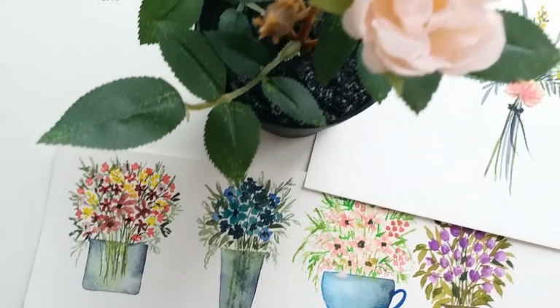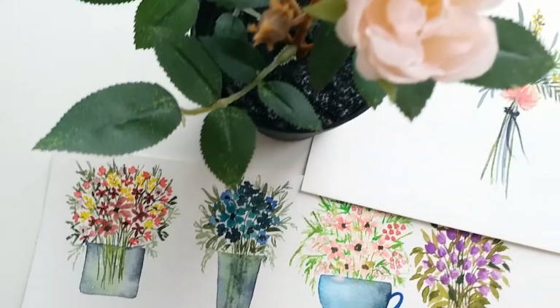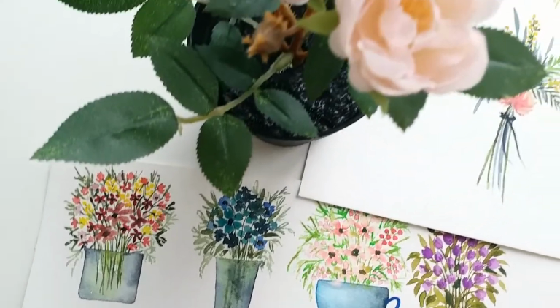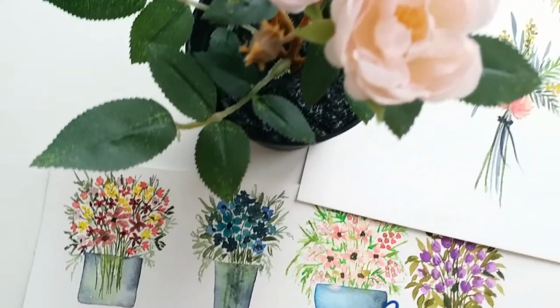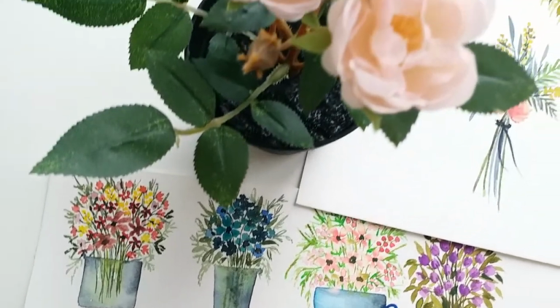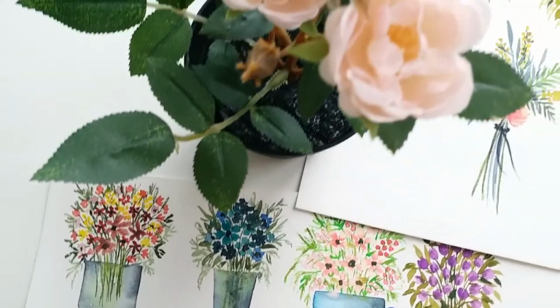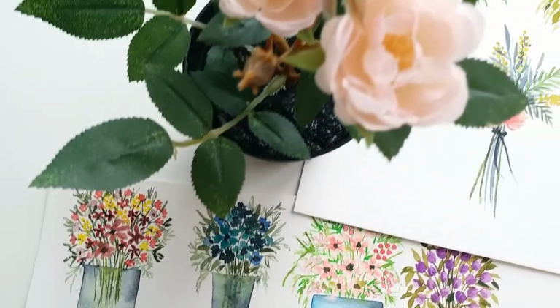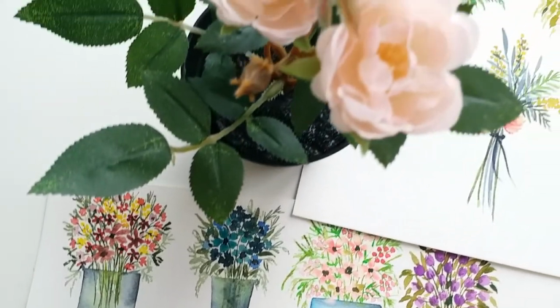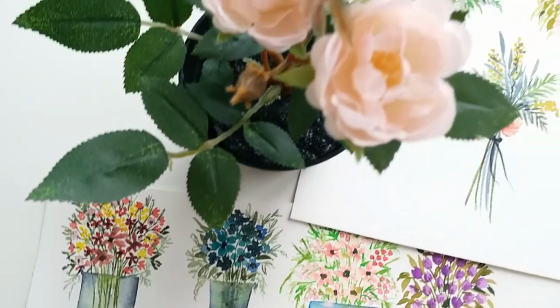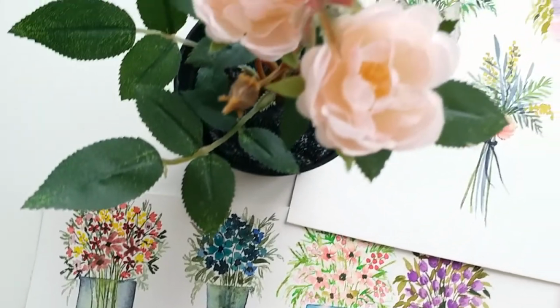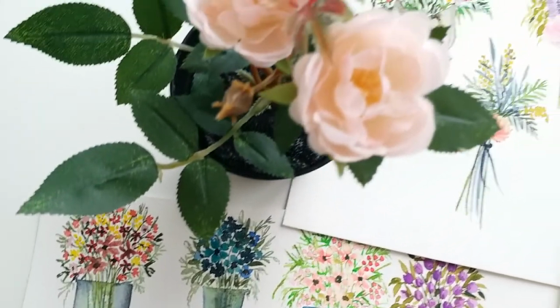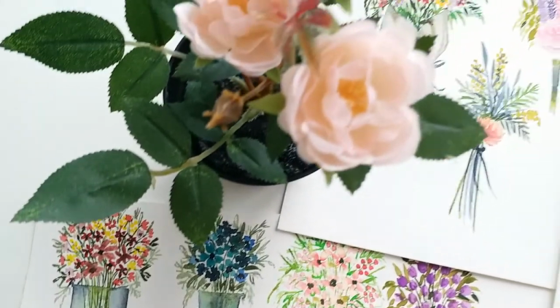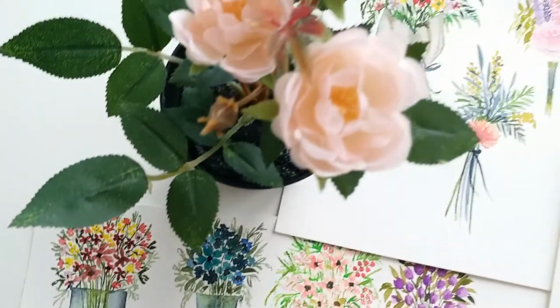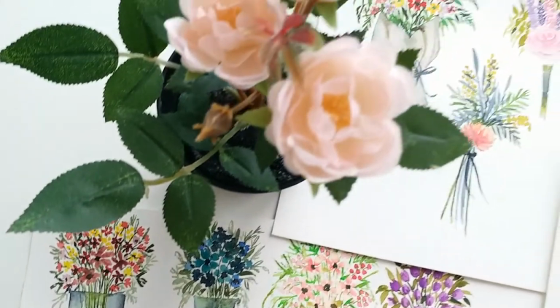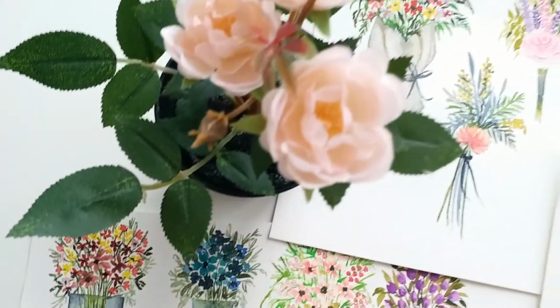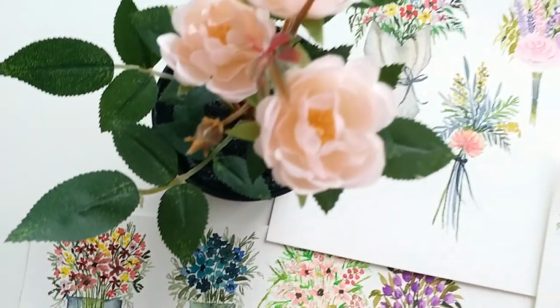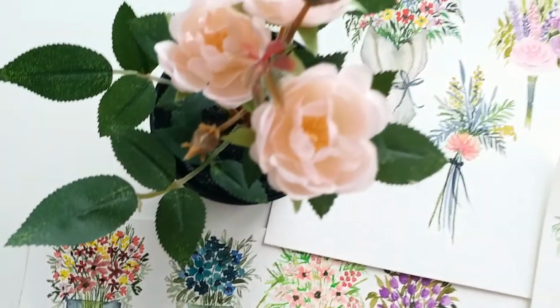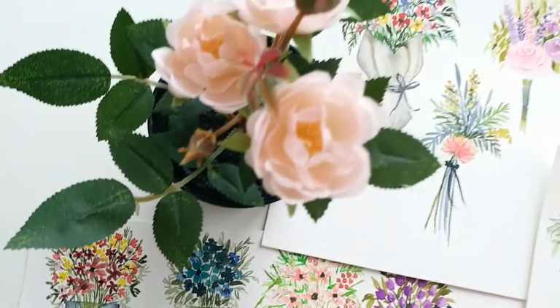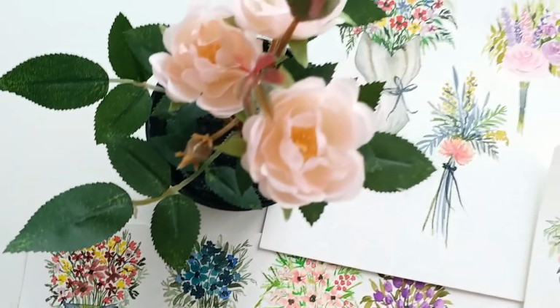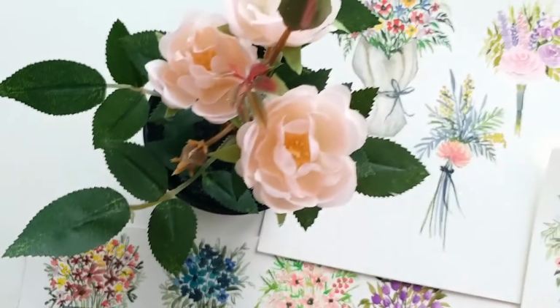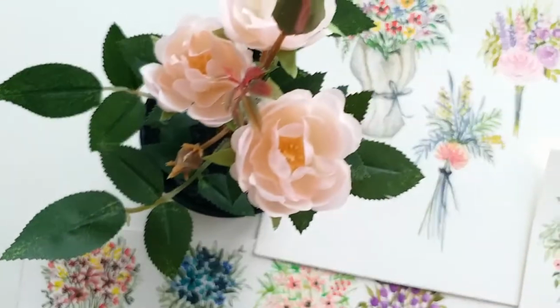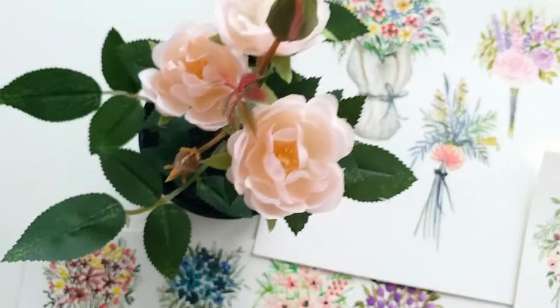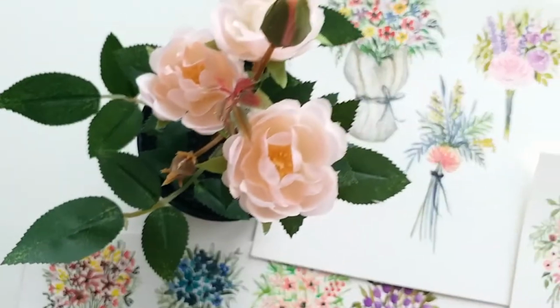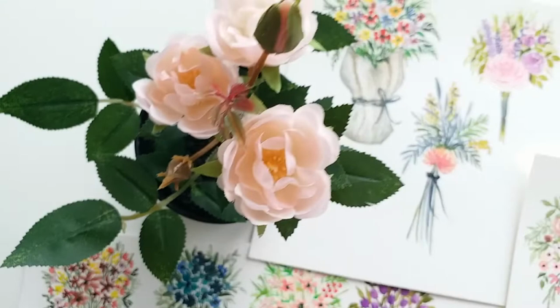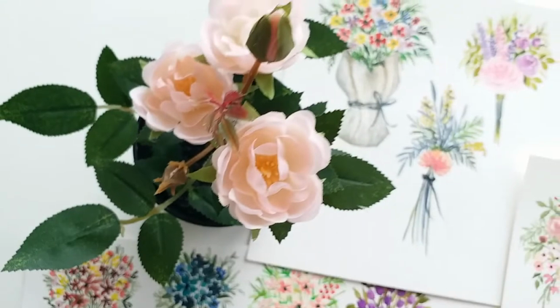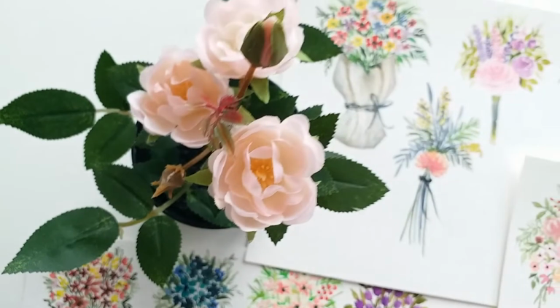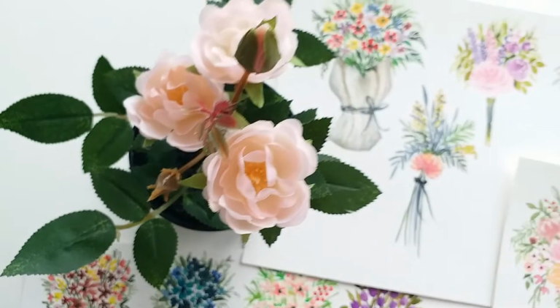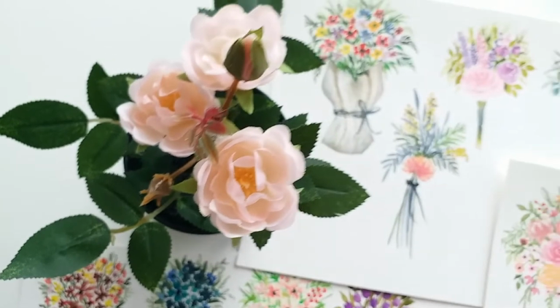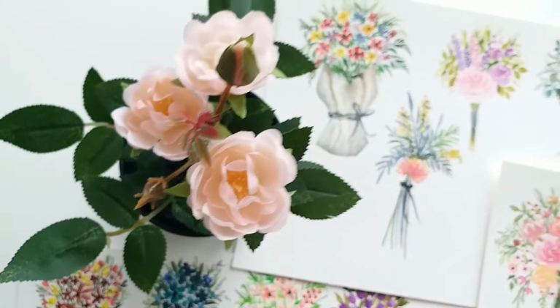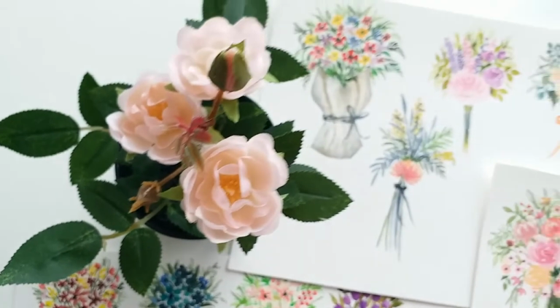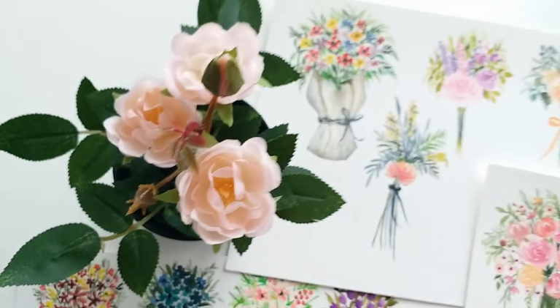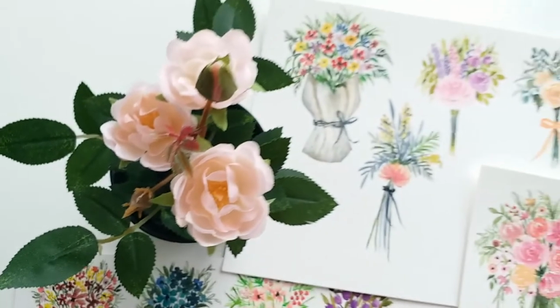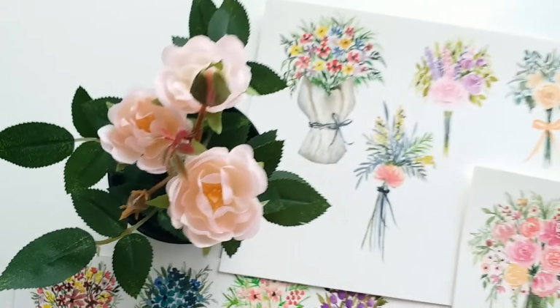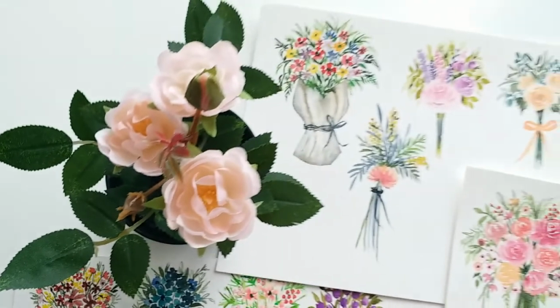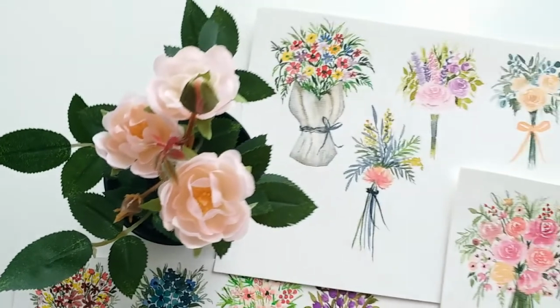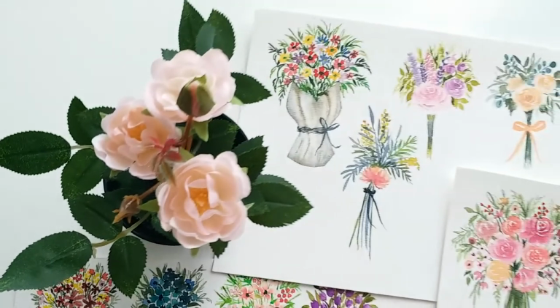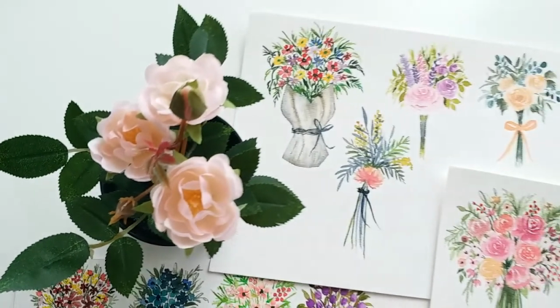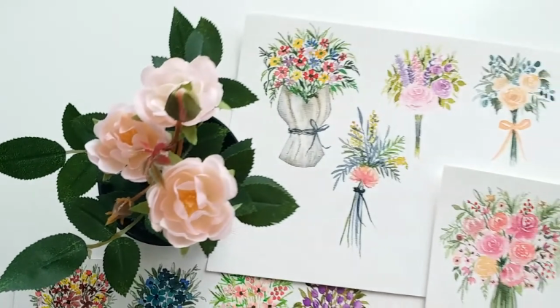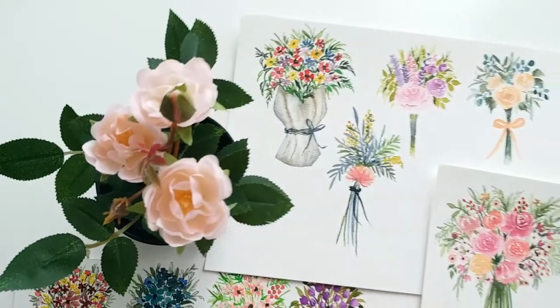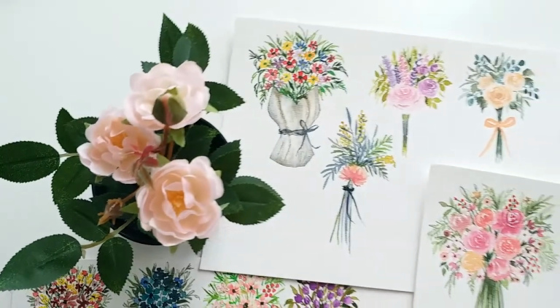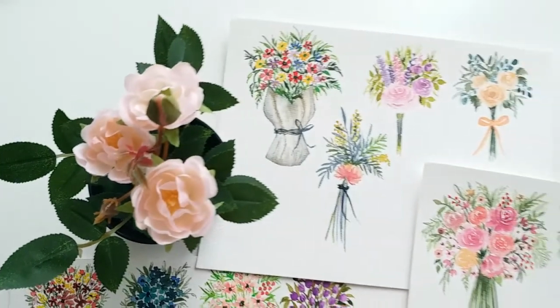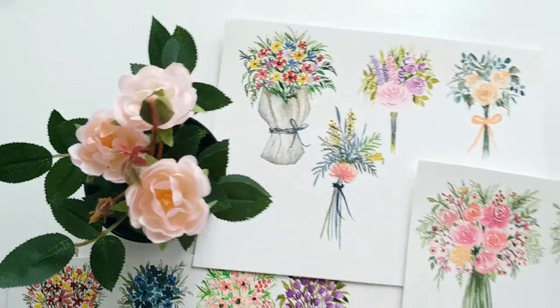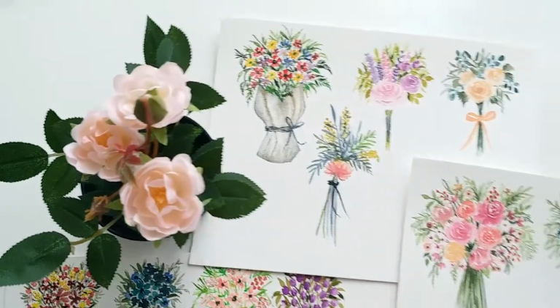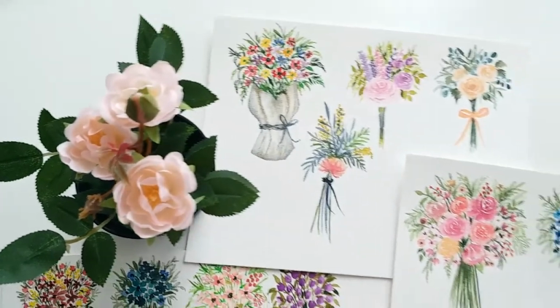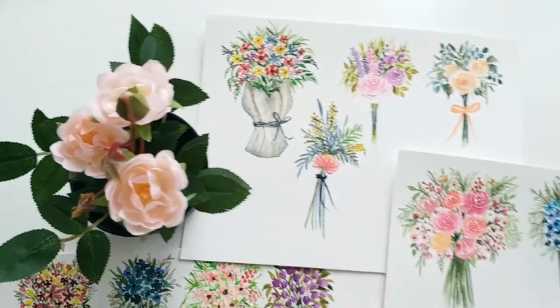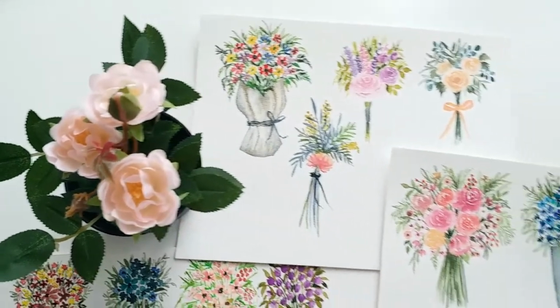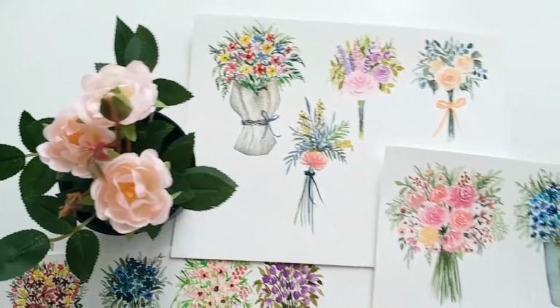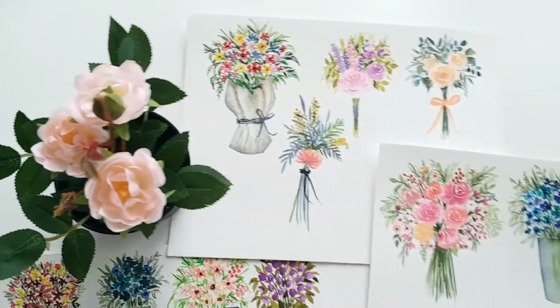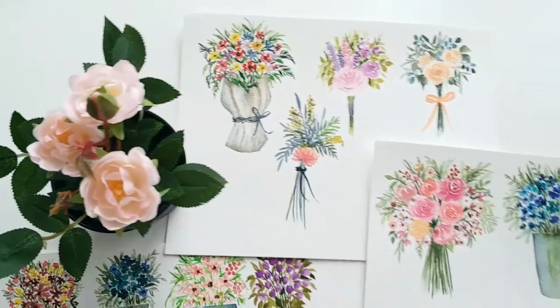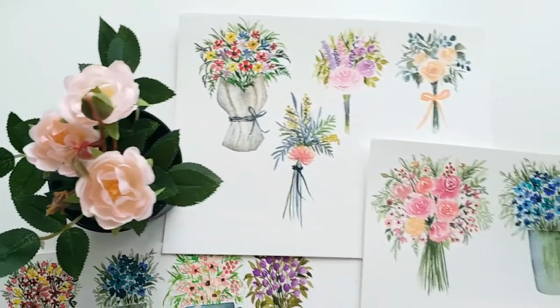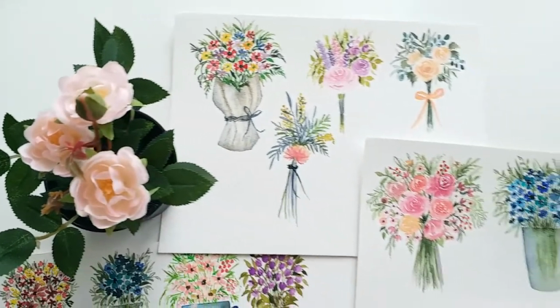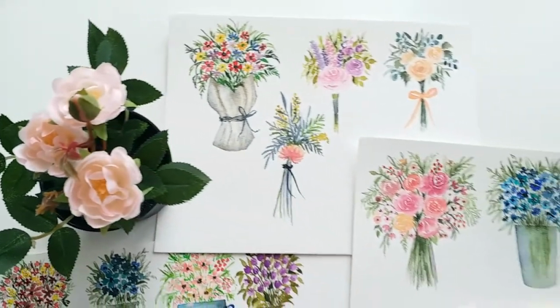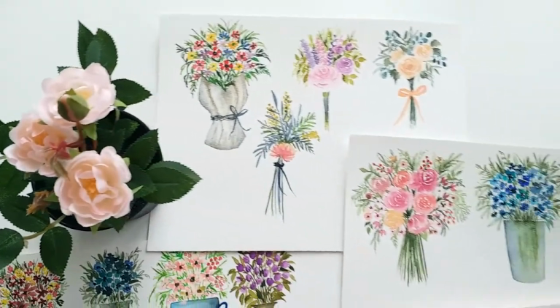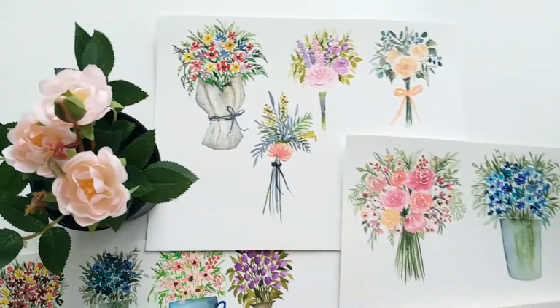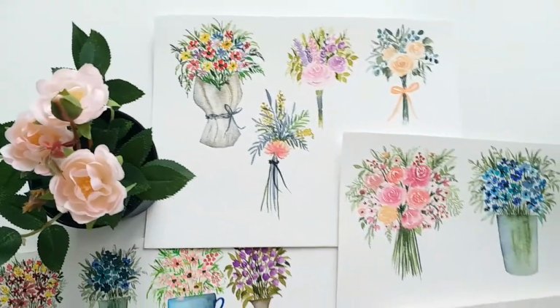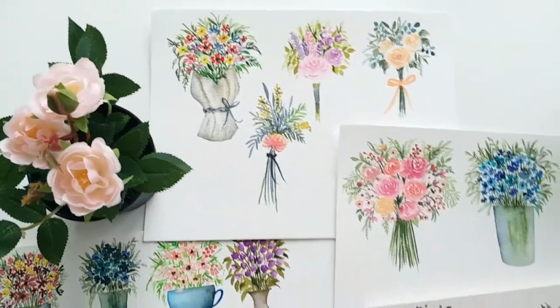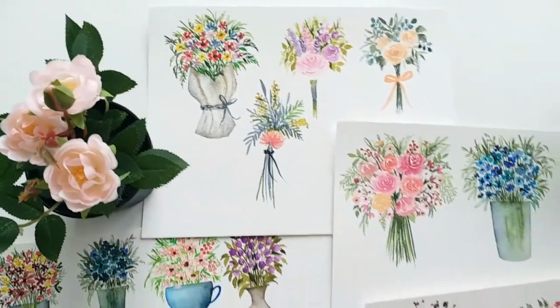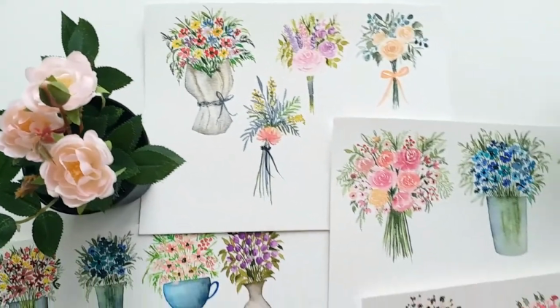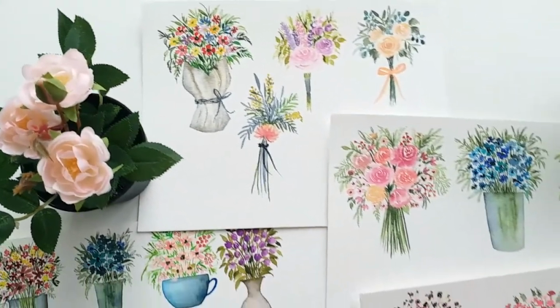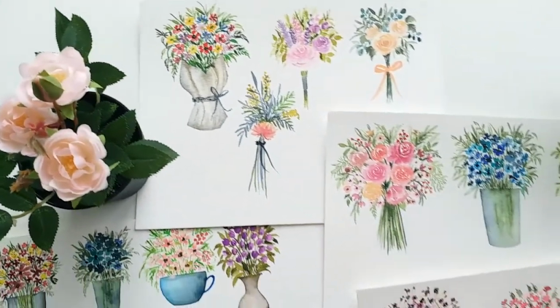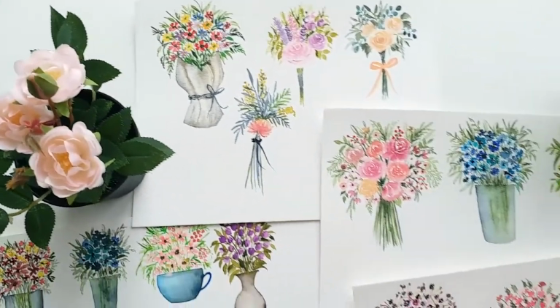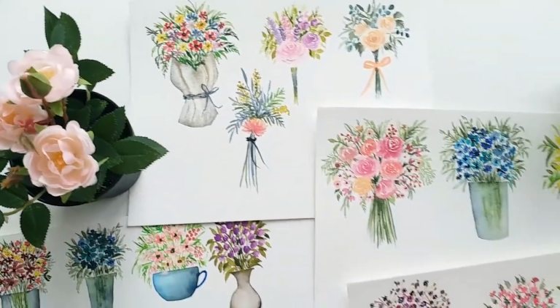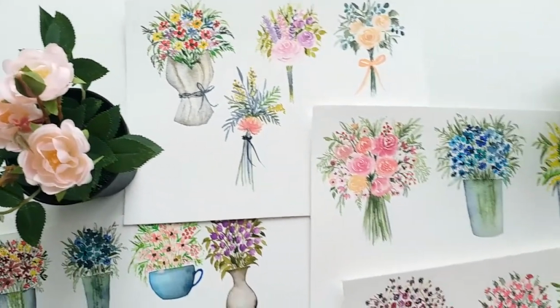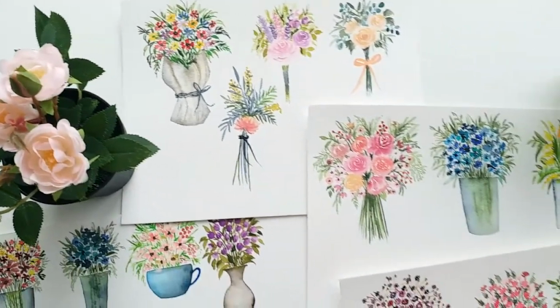Are you ready to paint with me? Let's jump in to know the supplies needed and get started already.